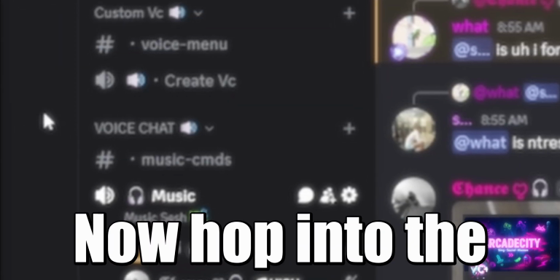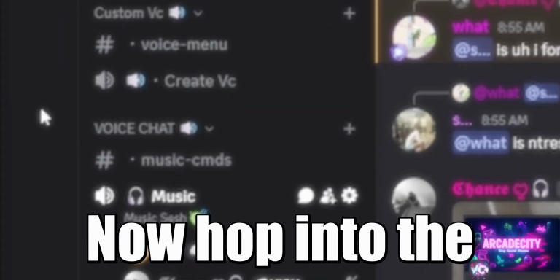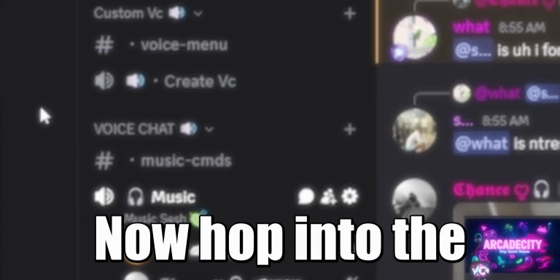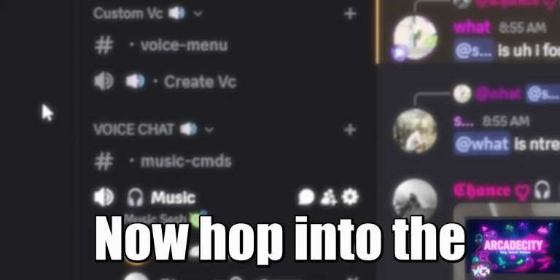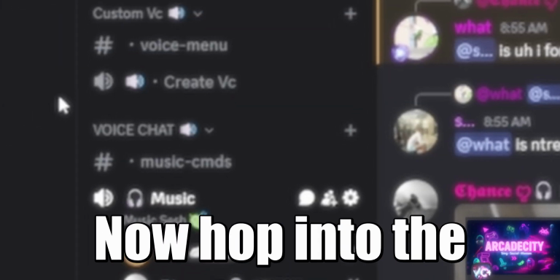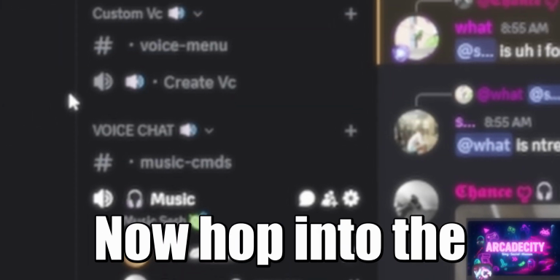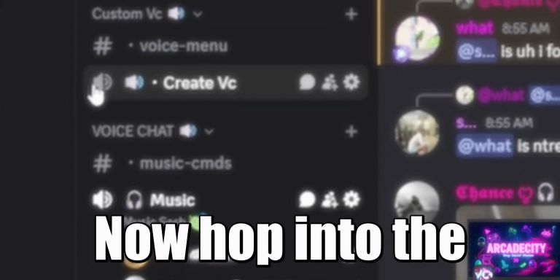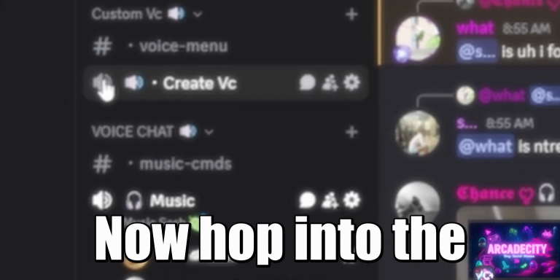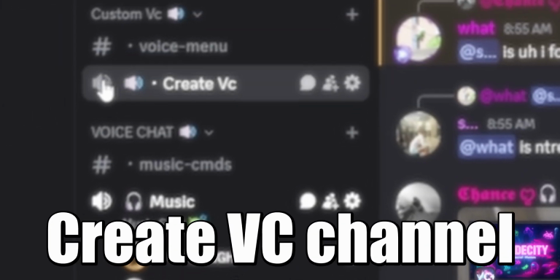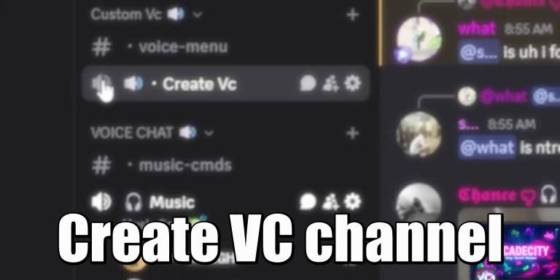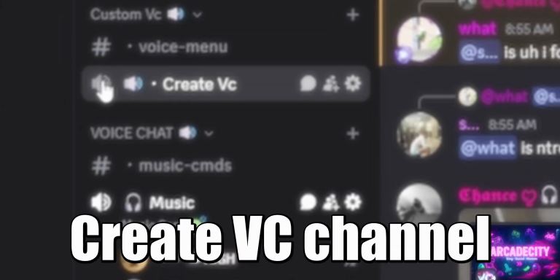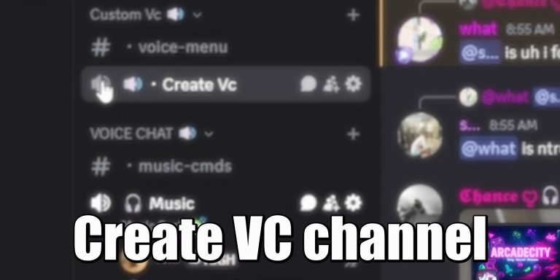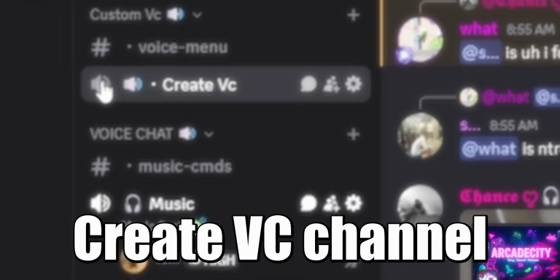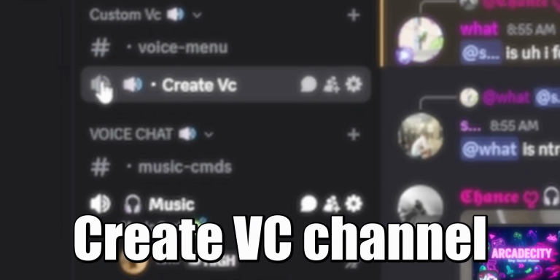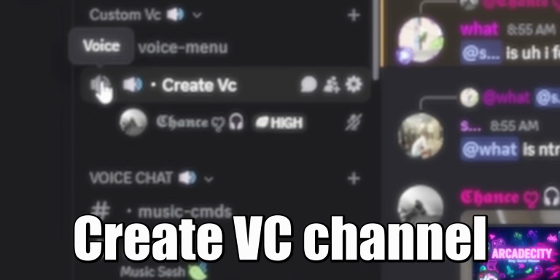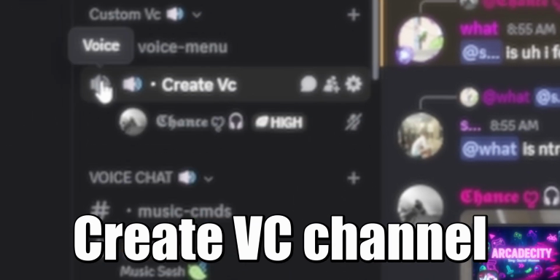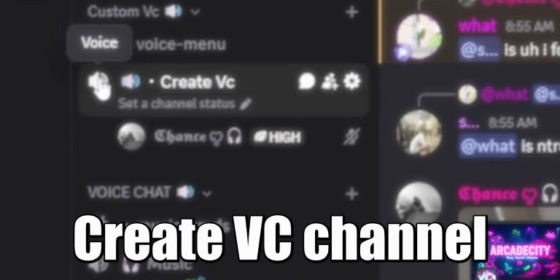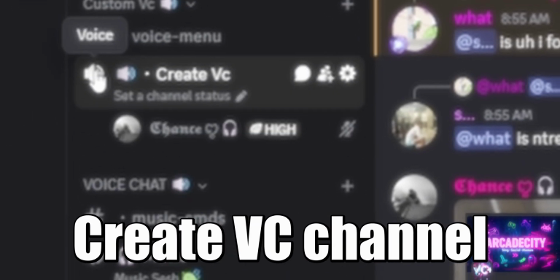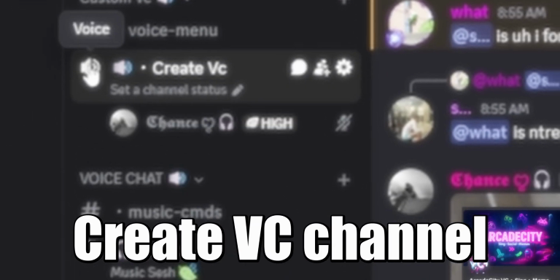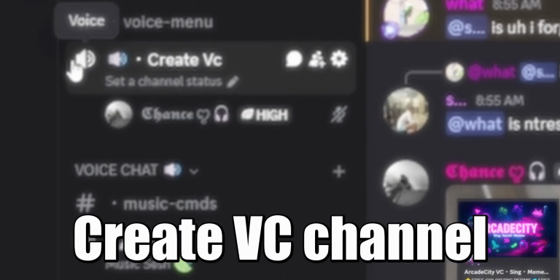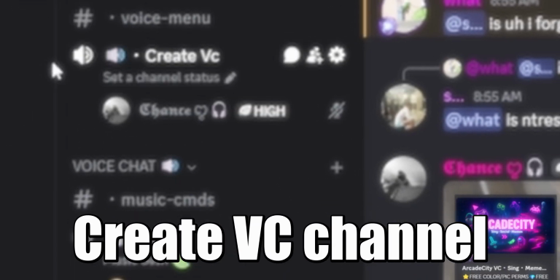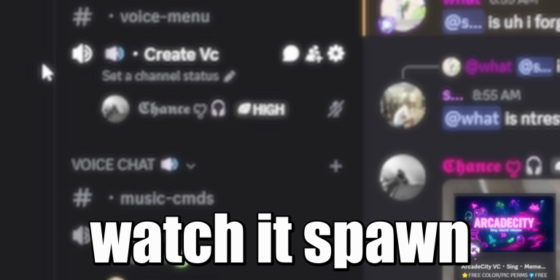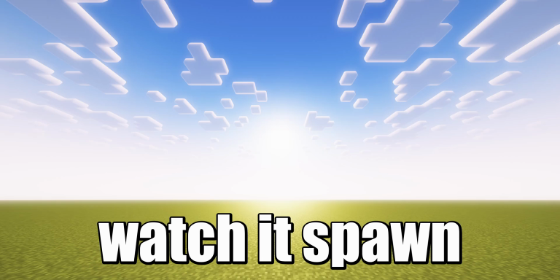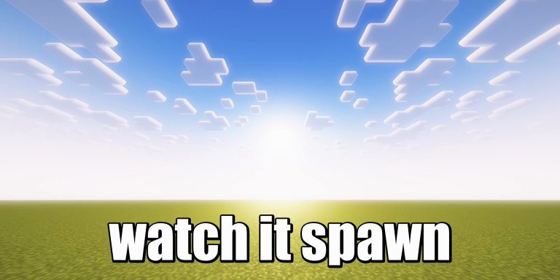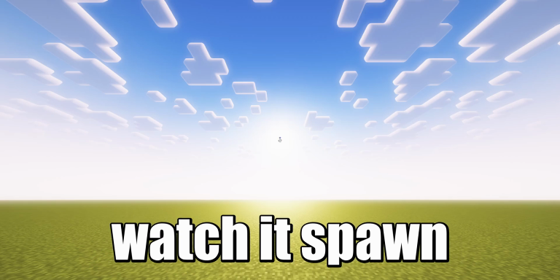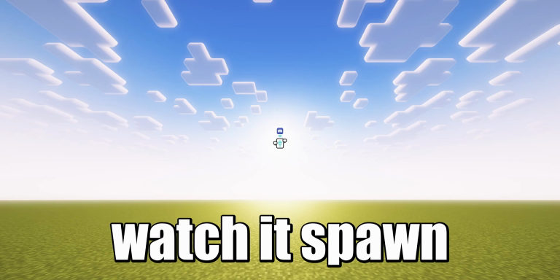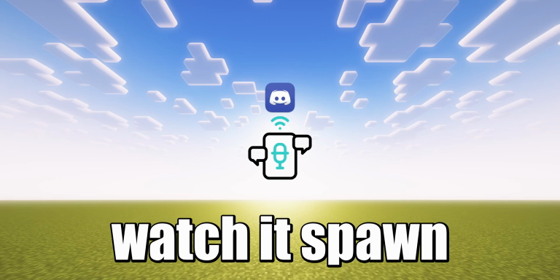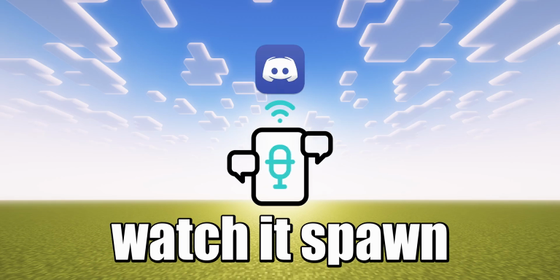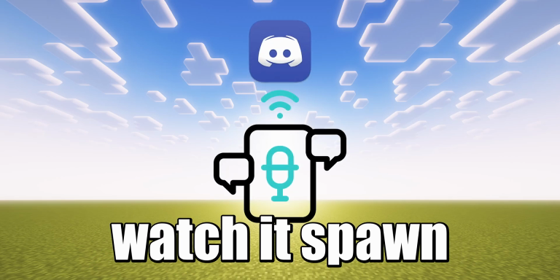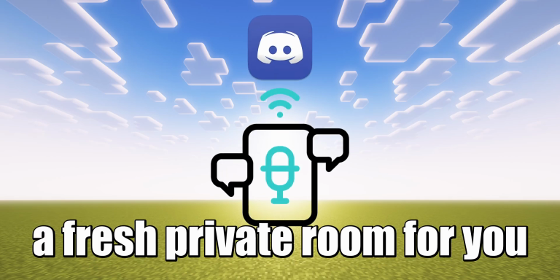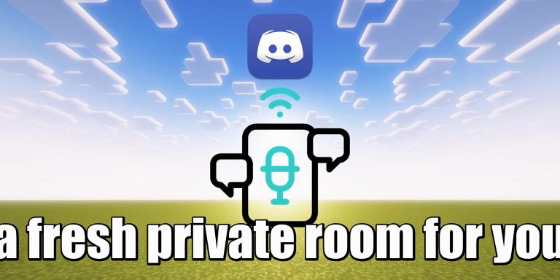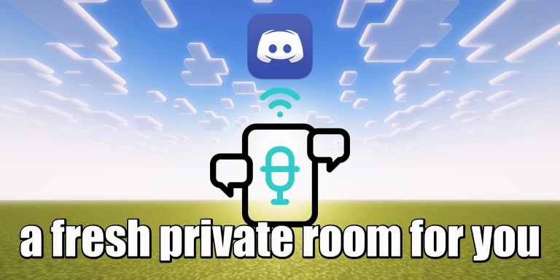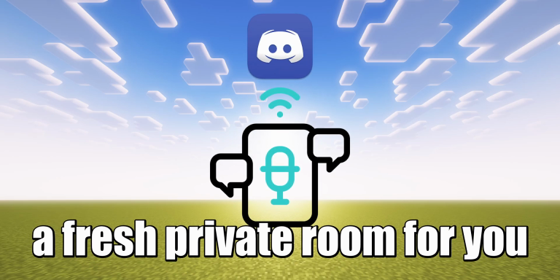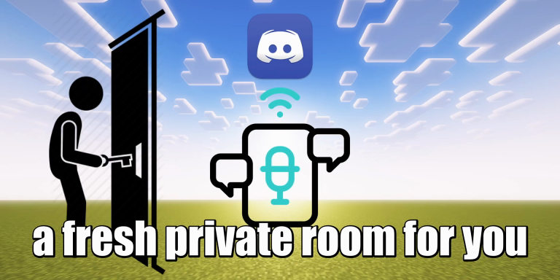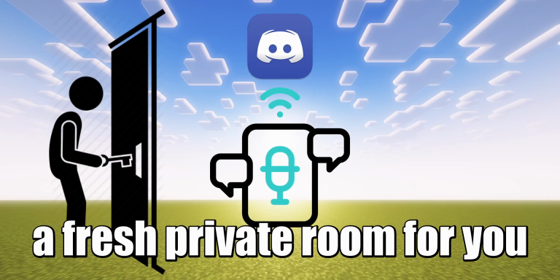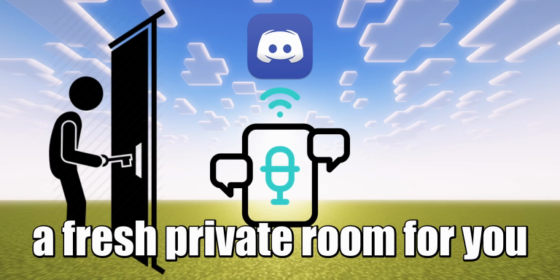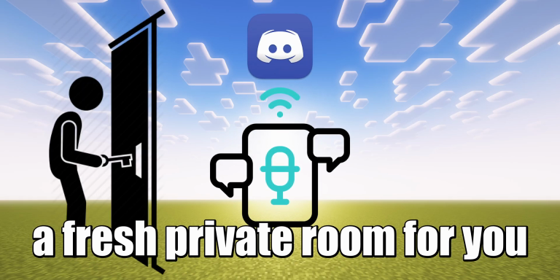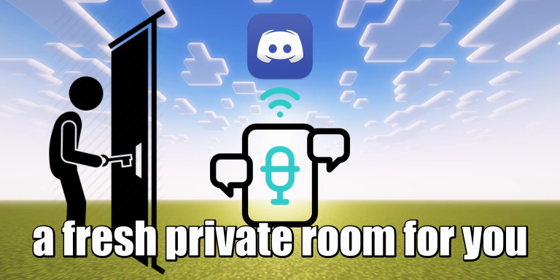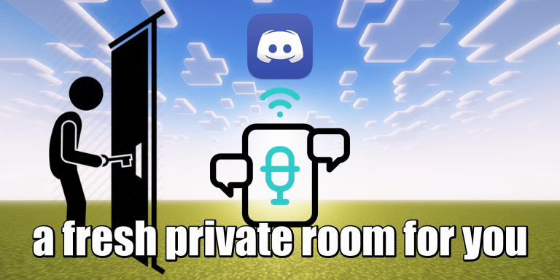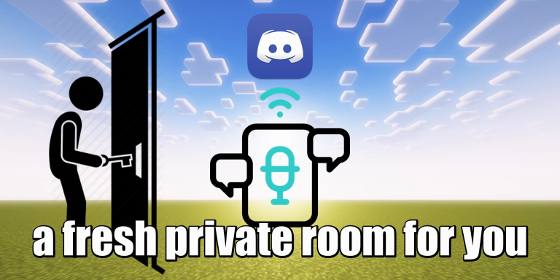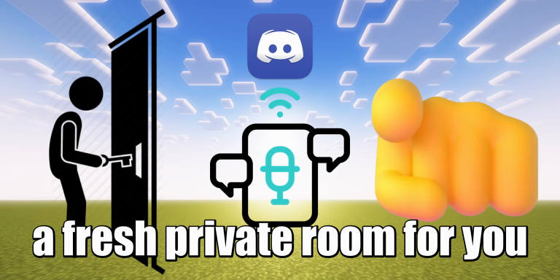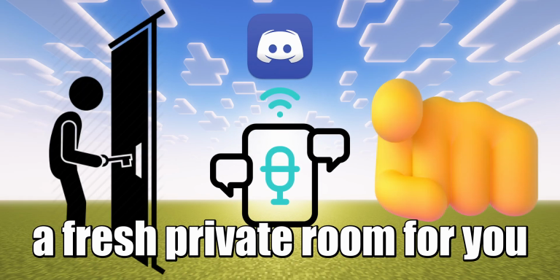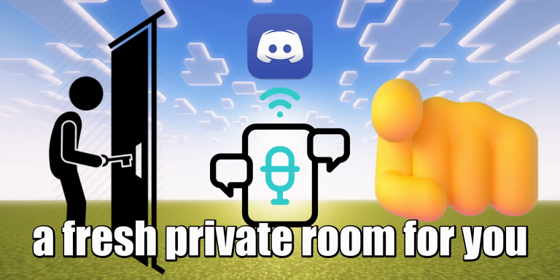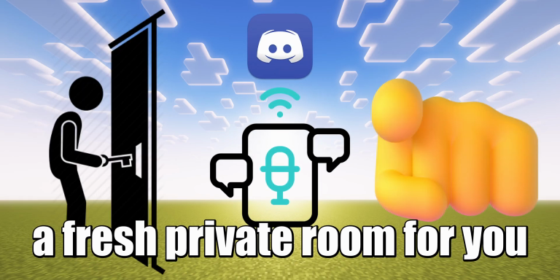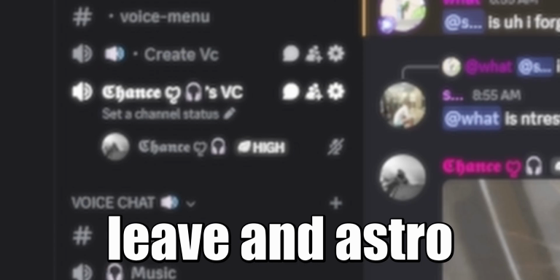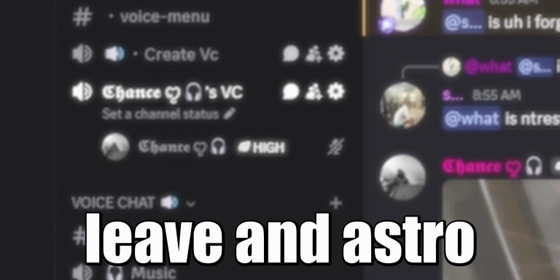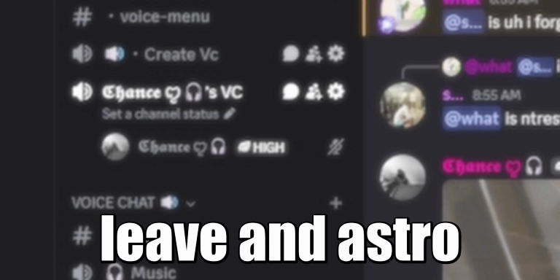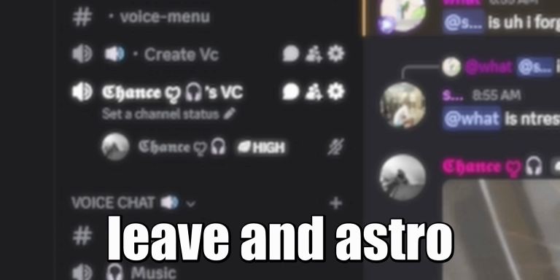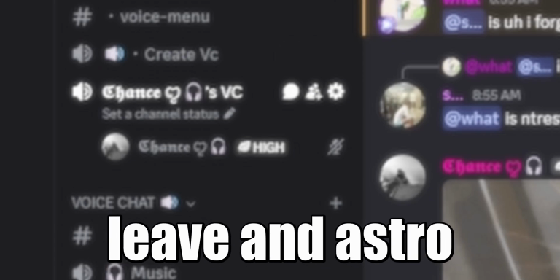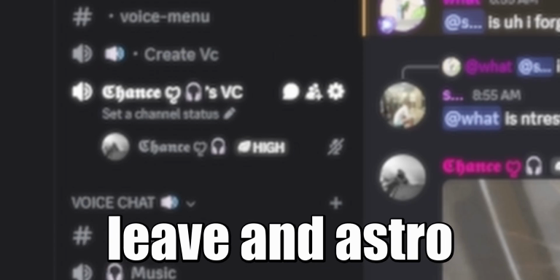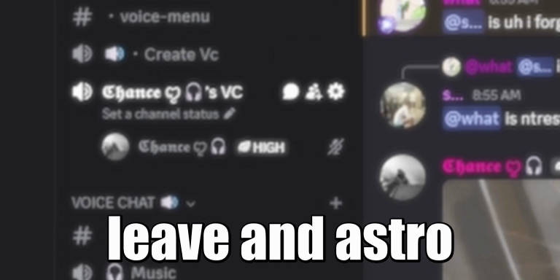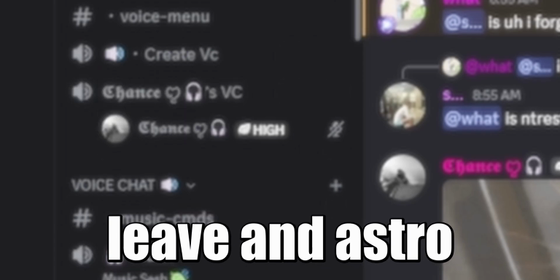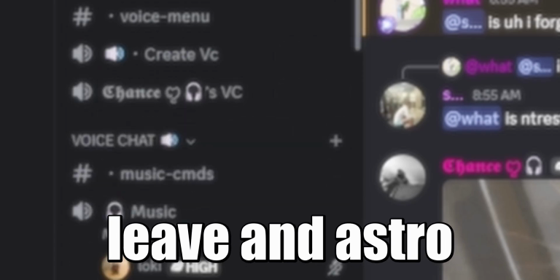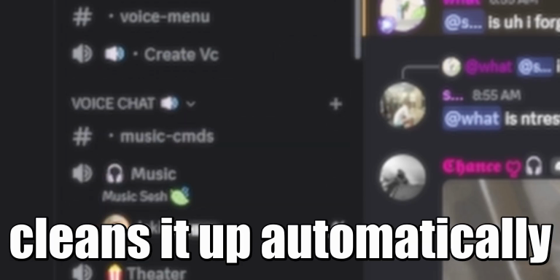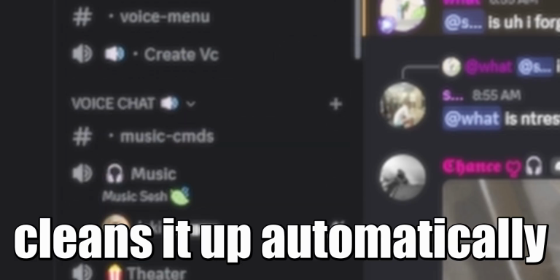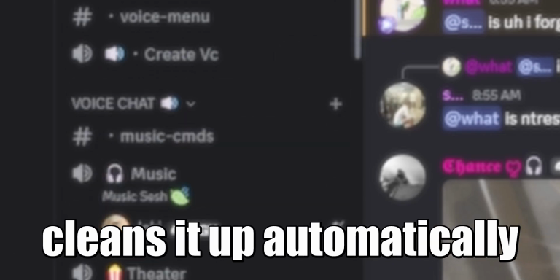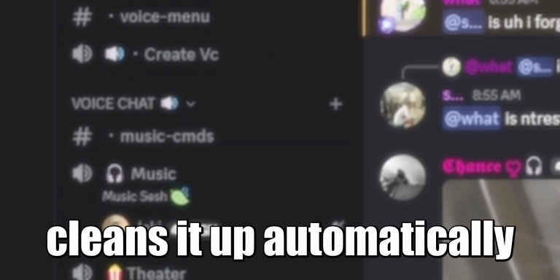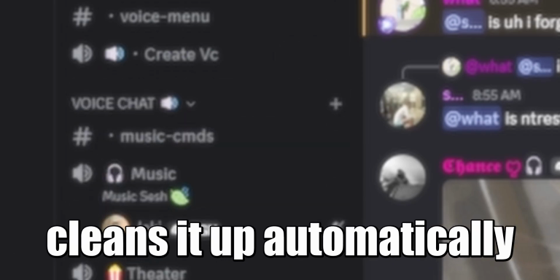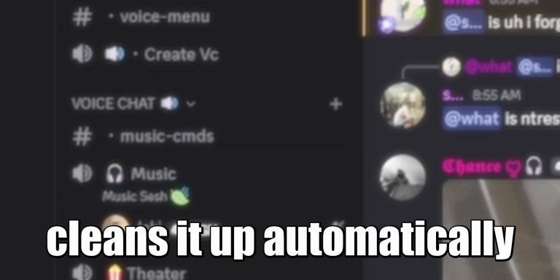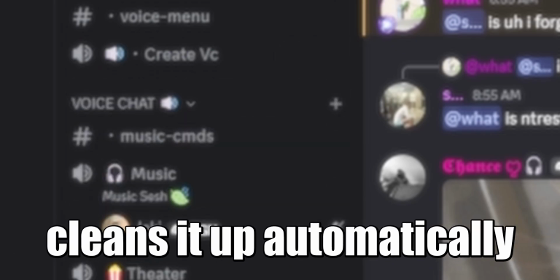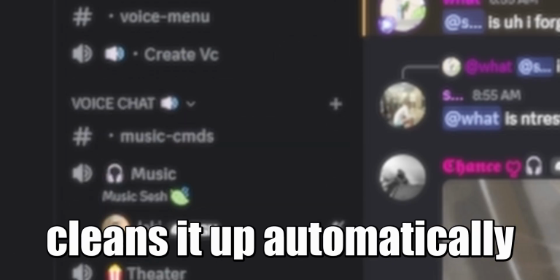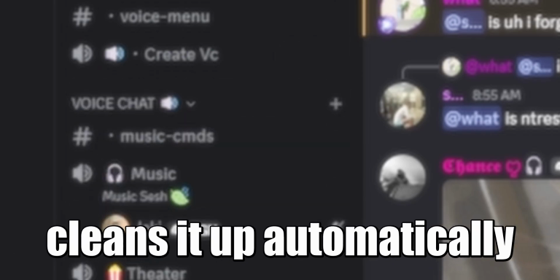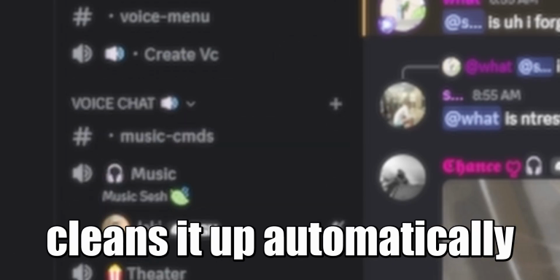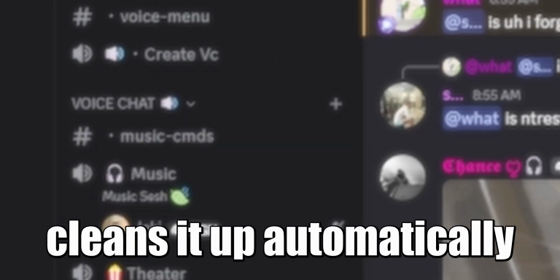Now, hop into the CreateVC voice channel. Watch it spawn a fresh private room for you. Leave, and Astro cleans it up automatically.